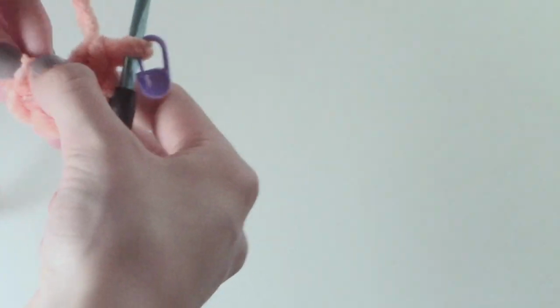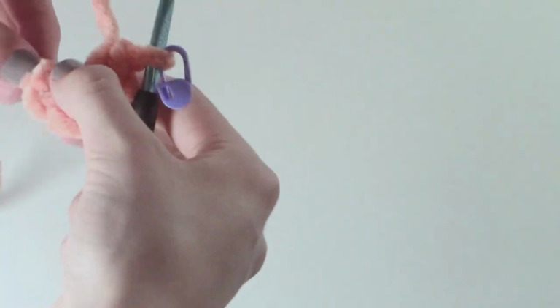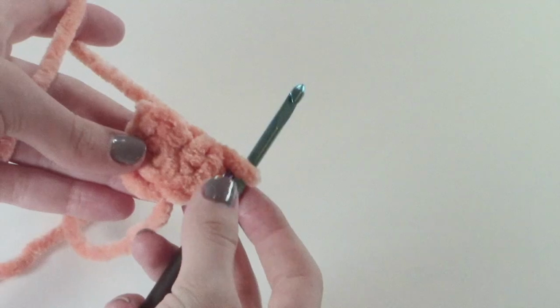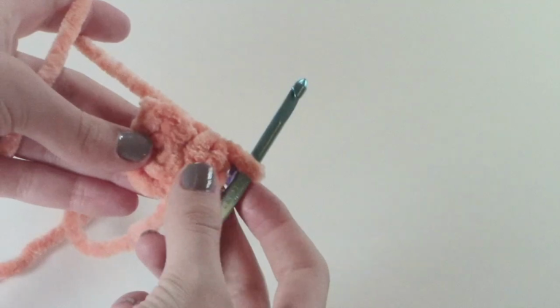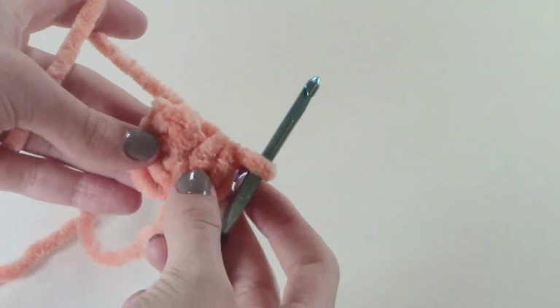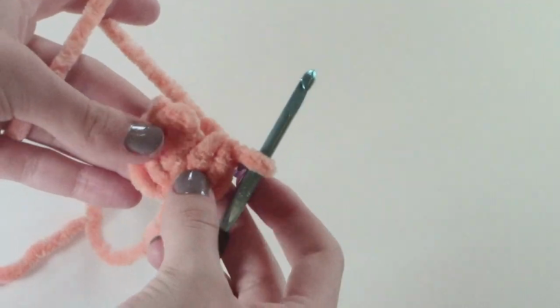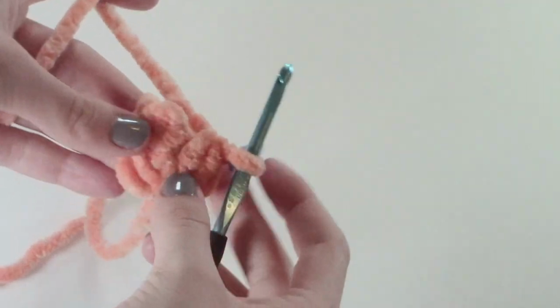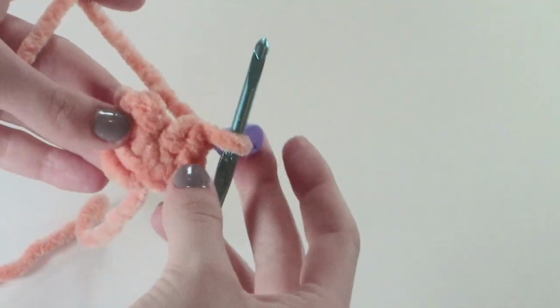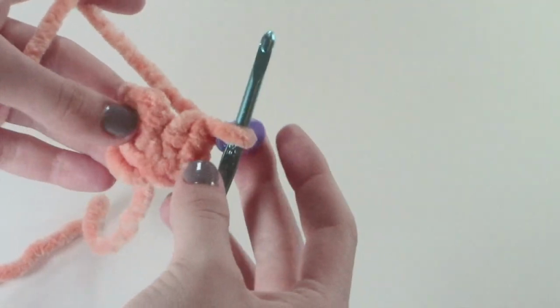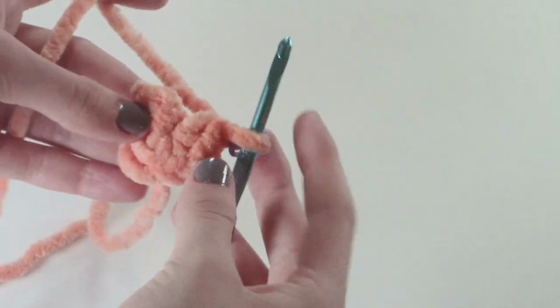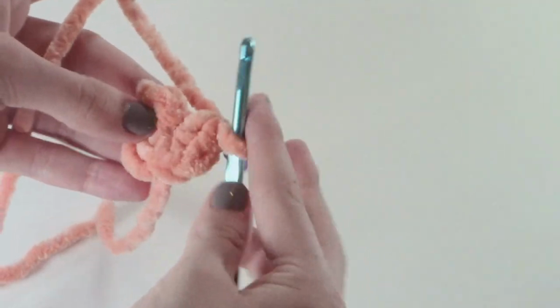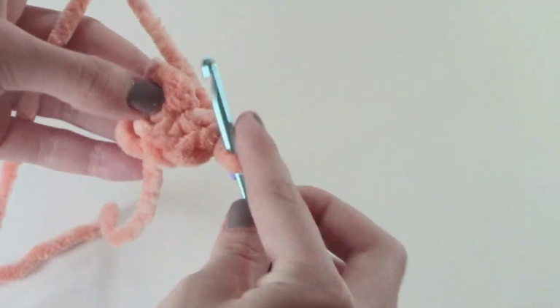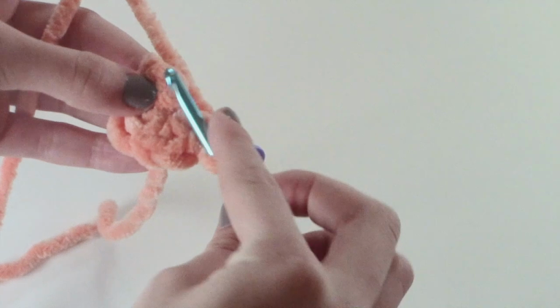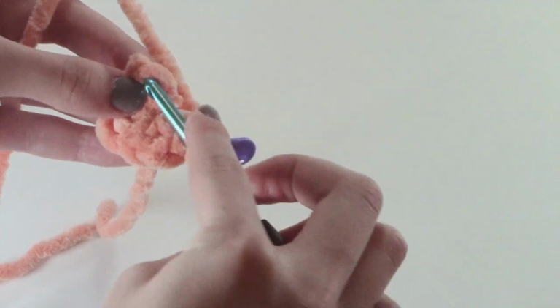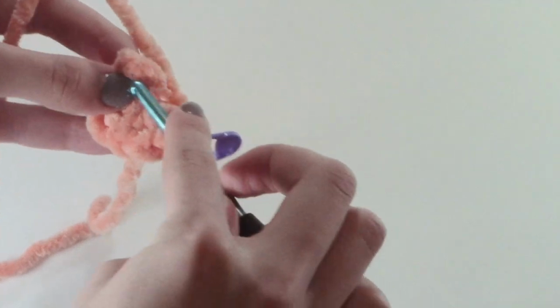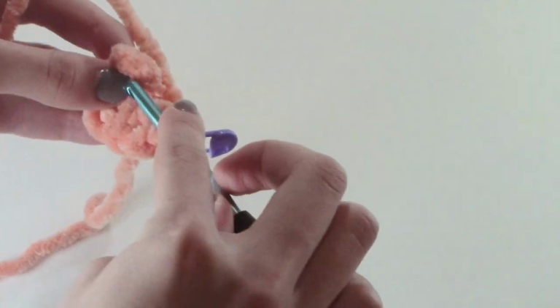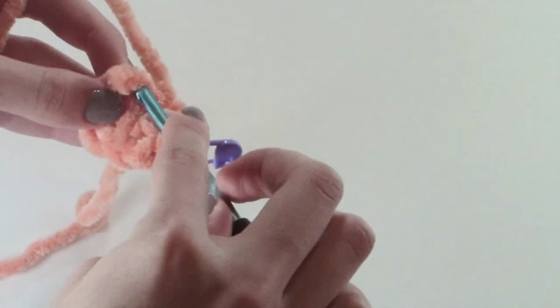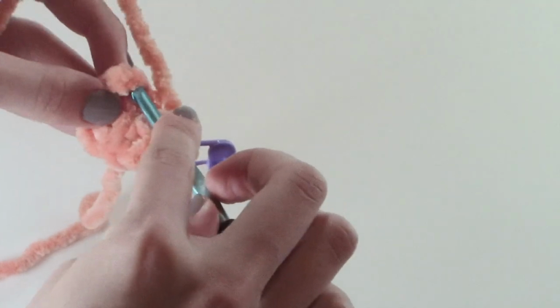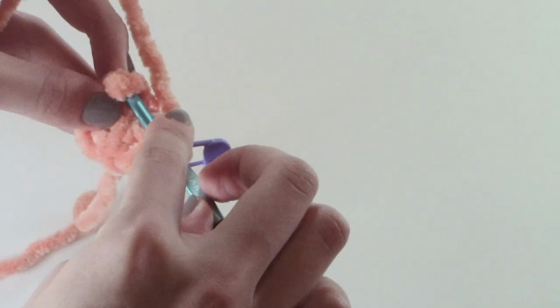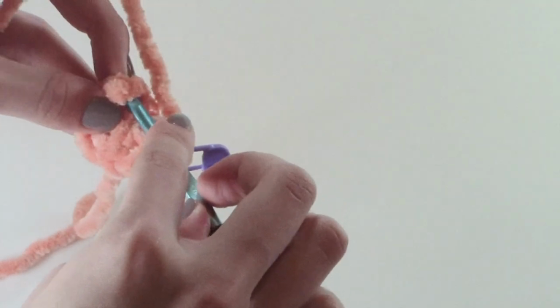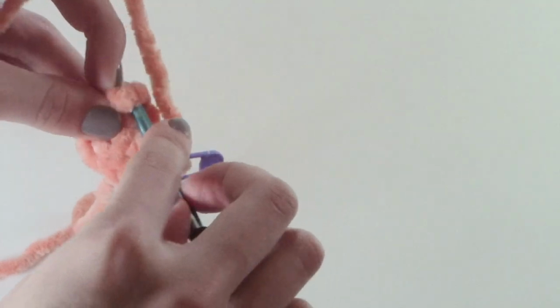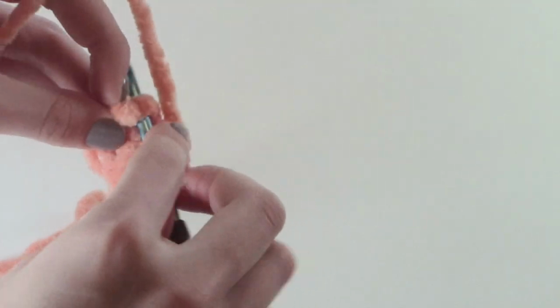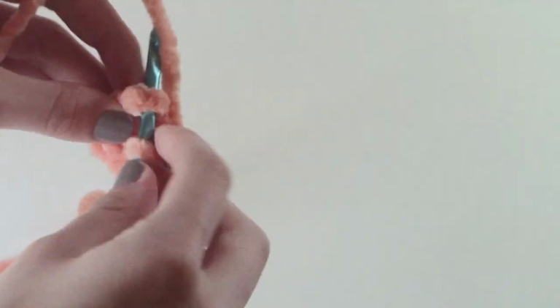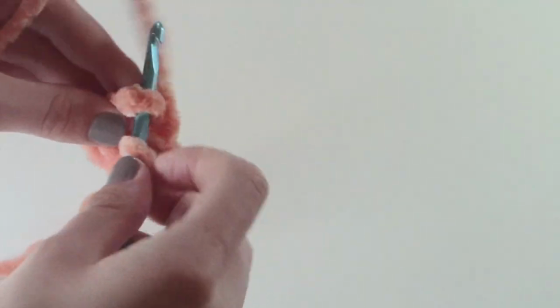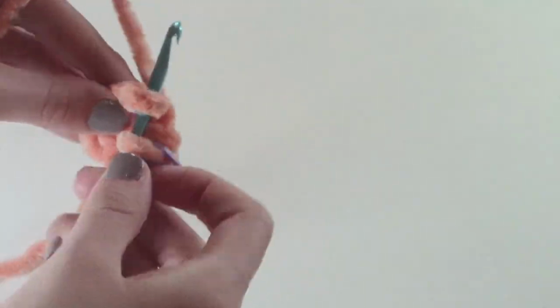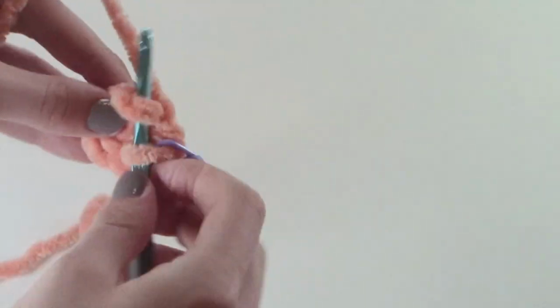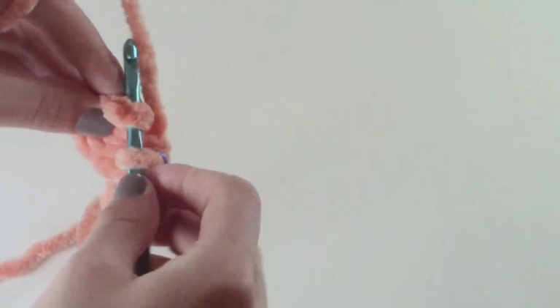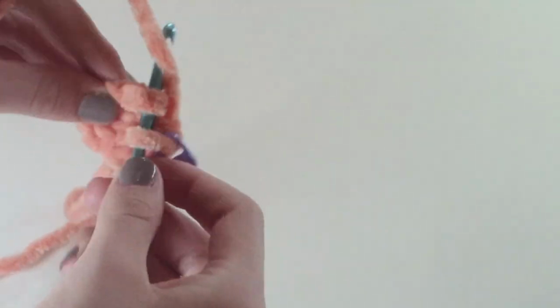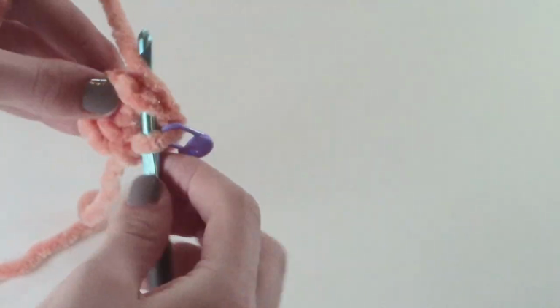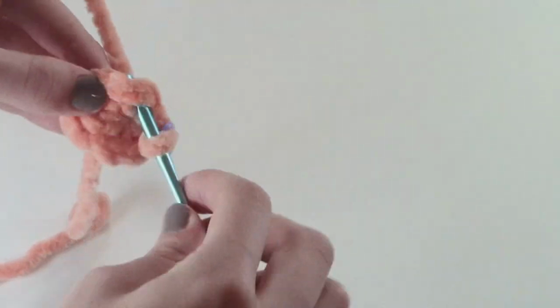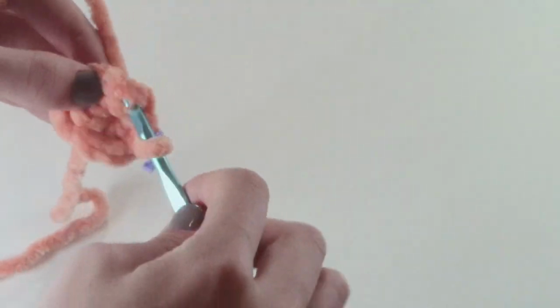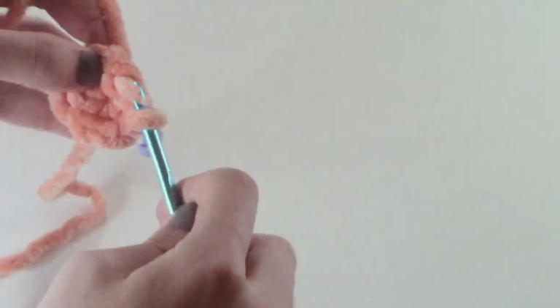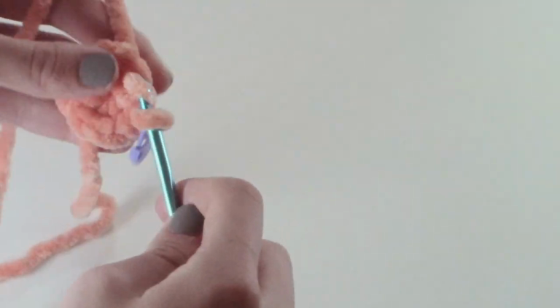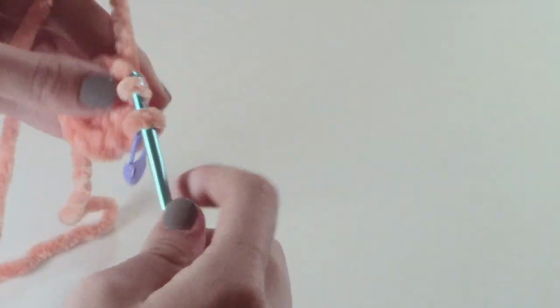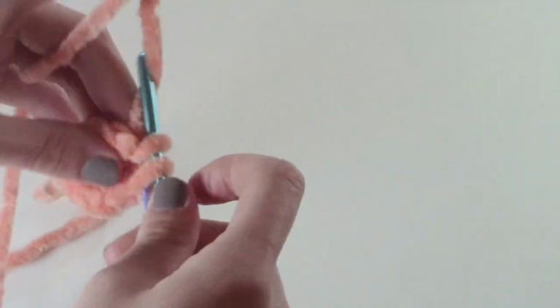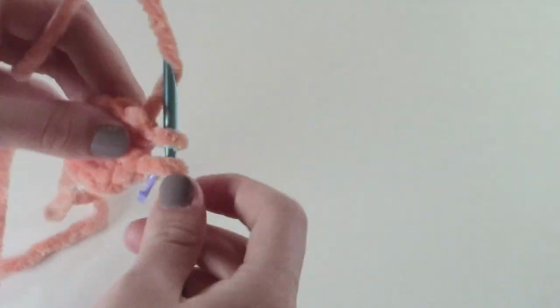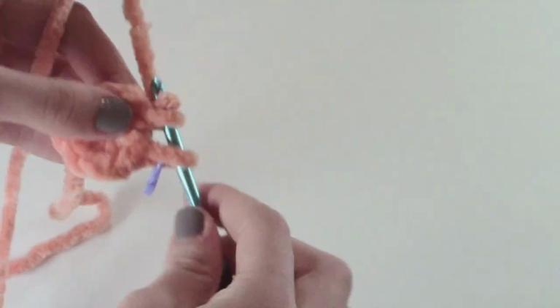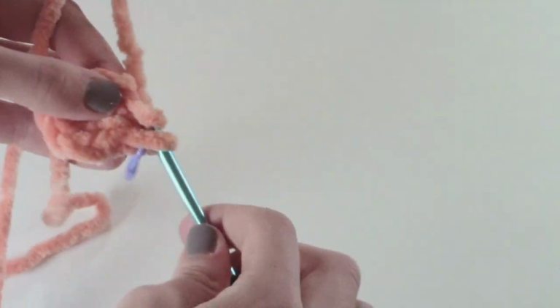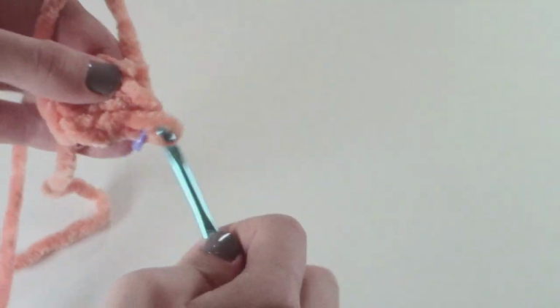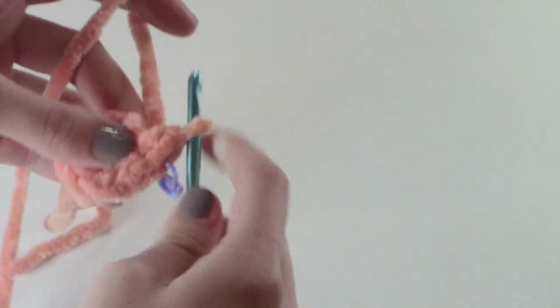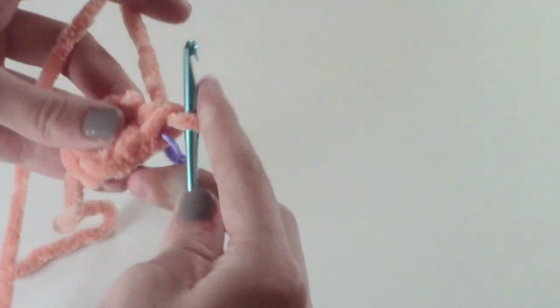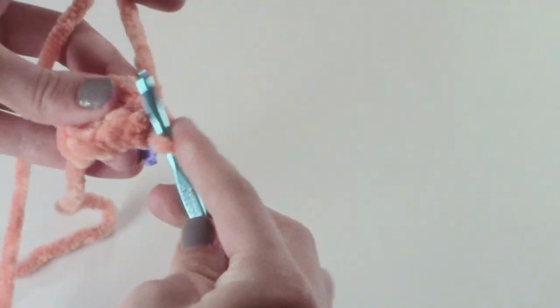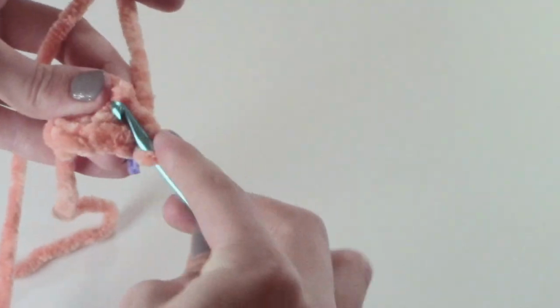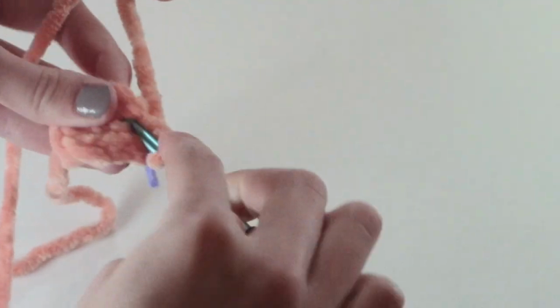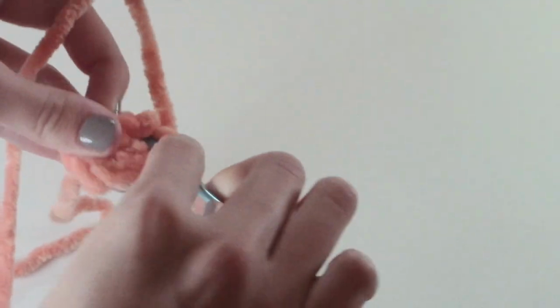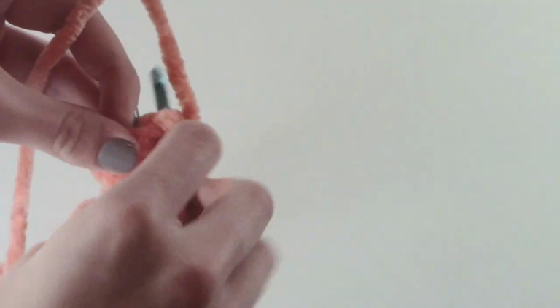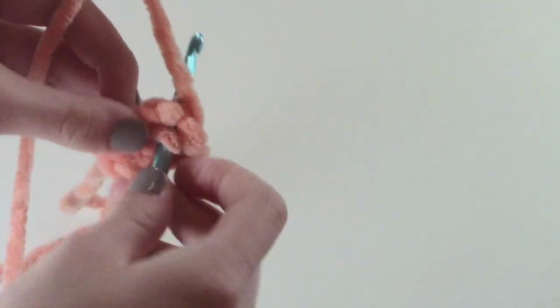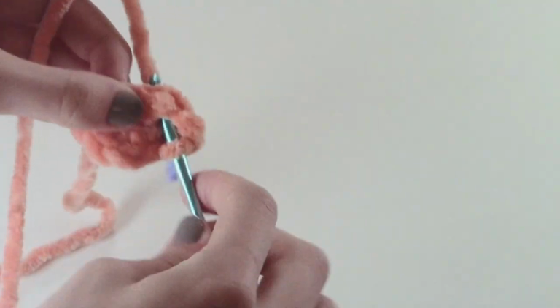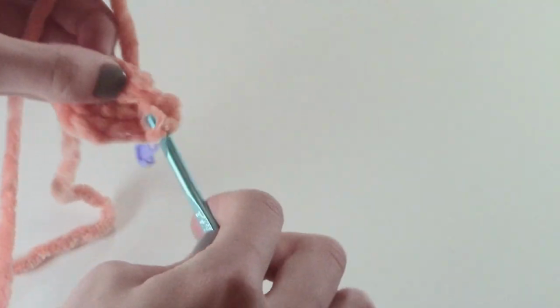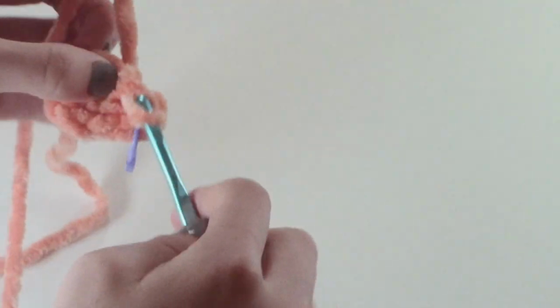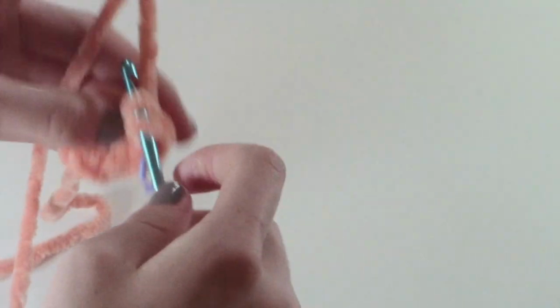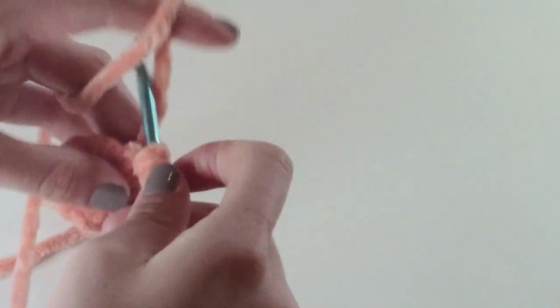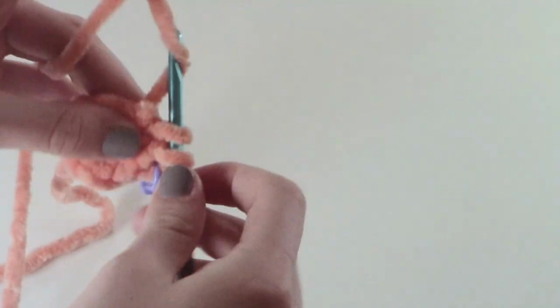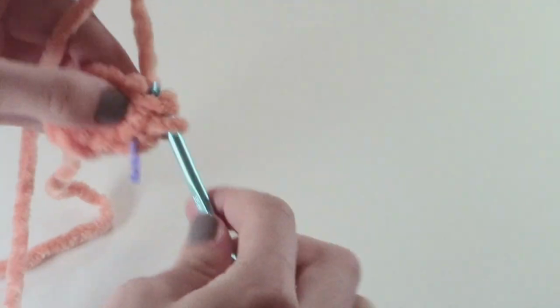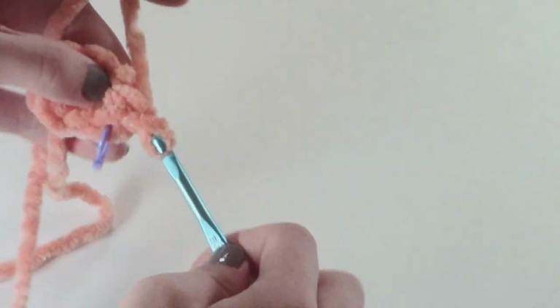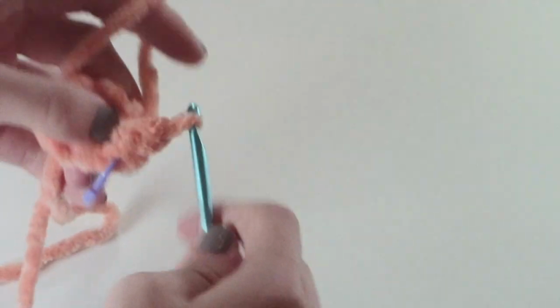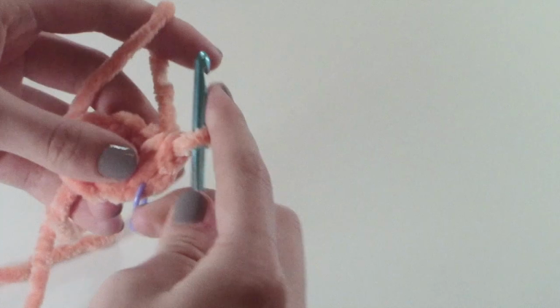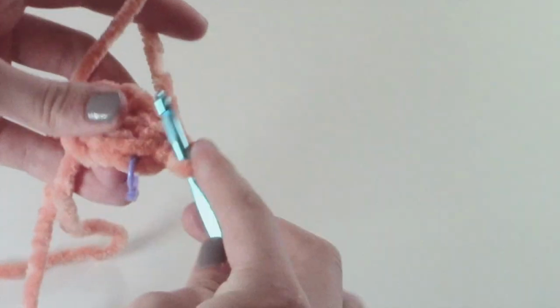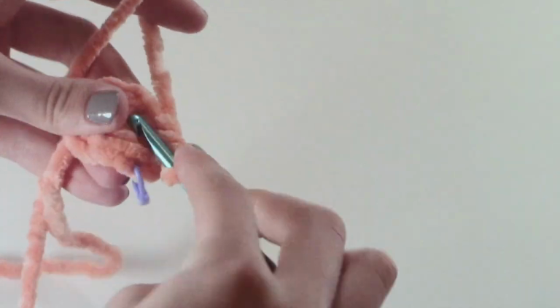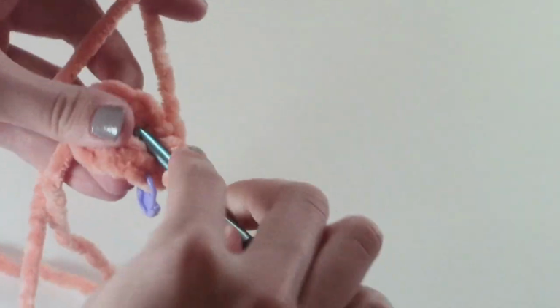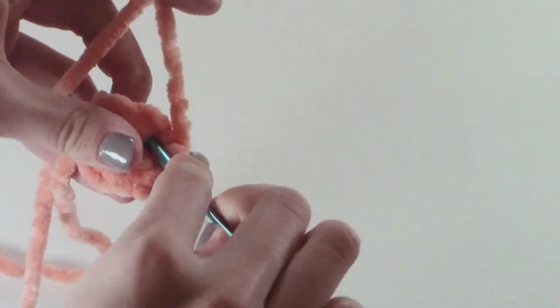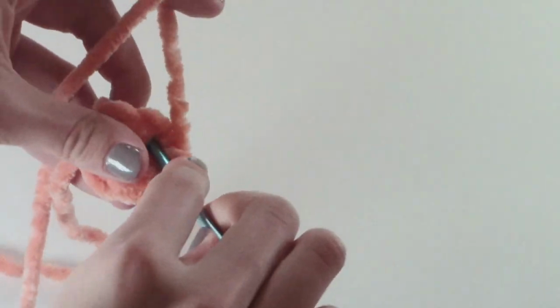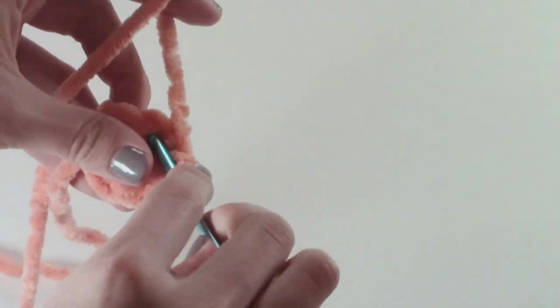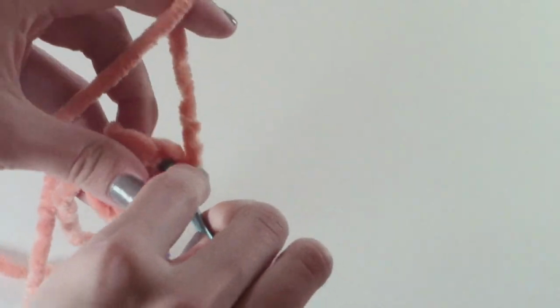I'm going to begin the second row by doing an increase in every stitch all the way around.